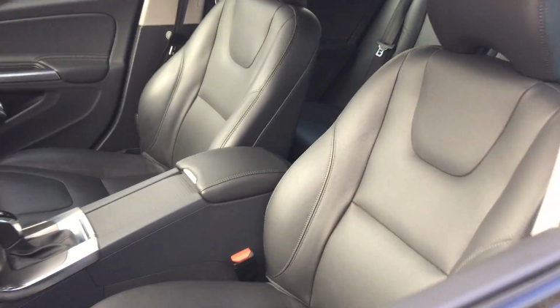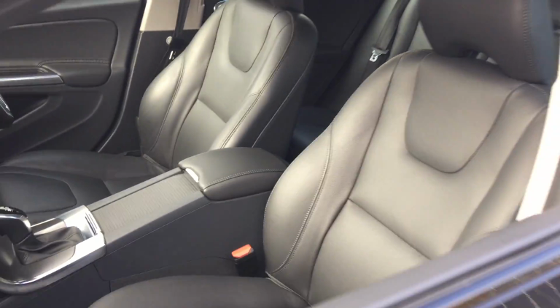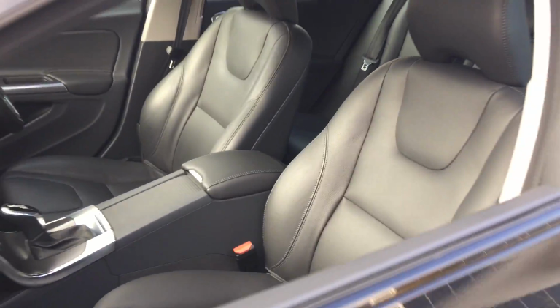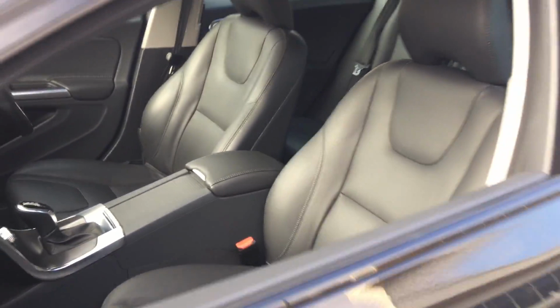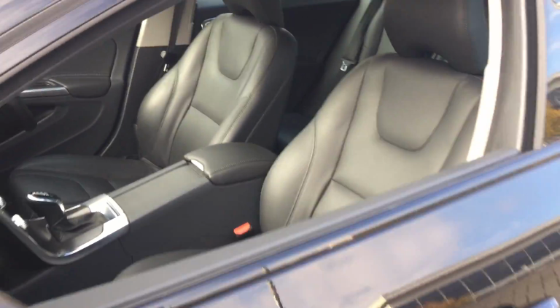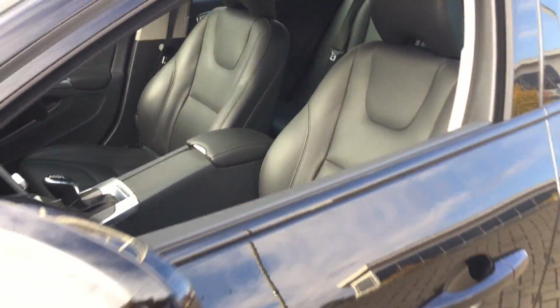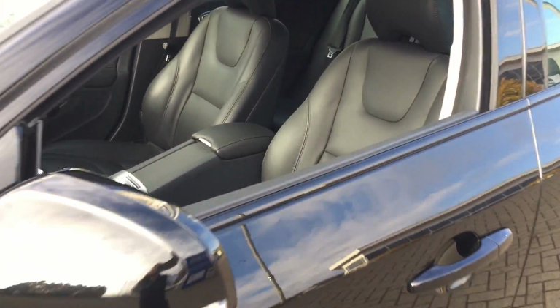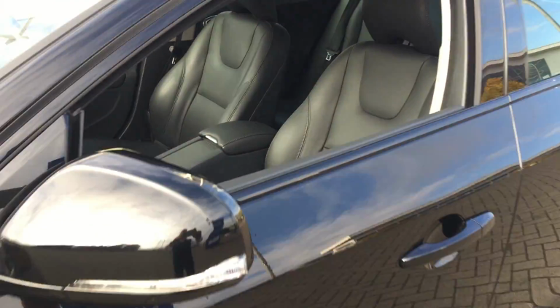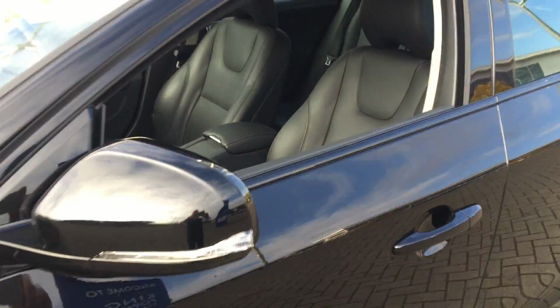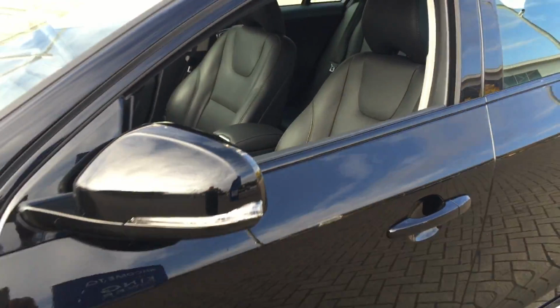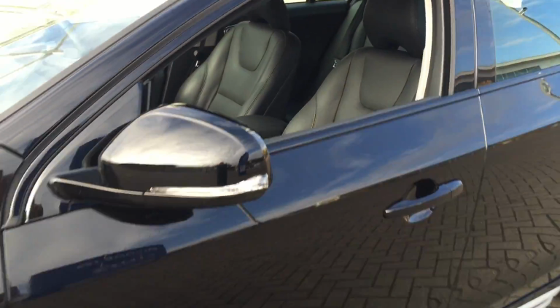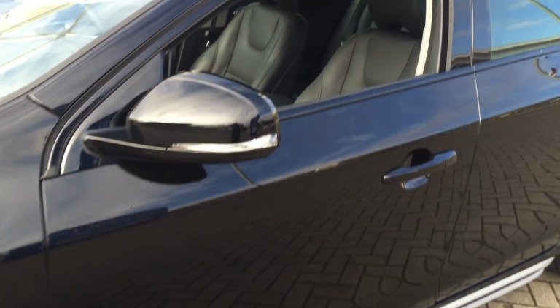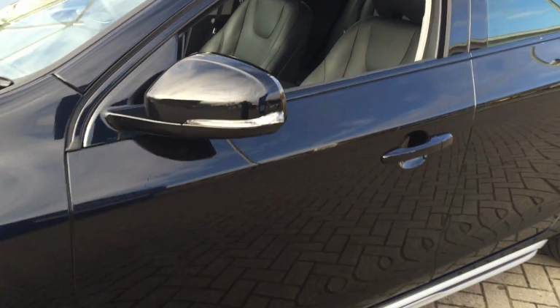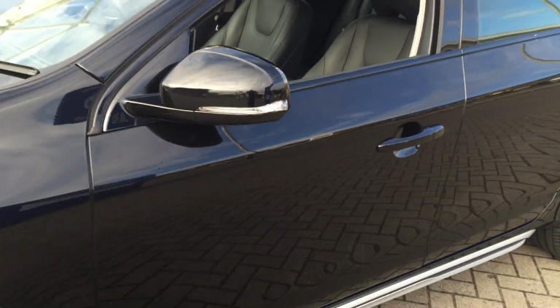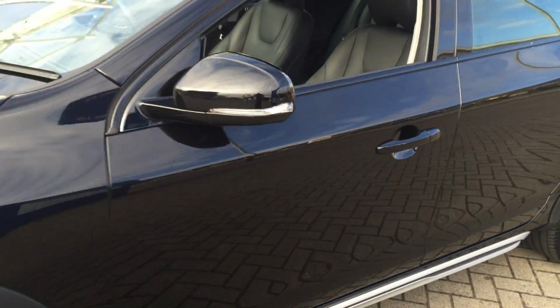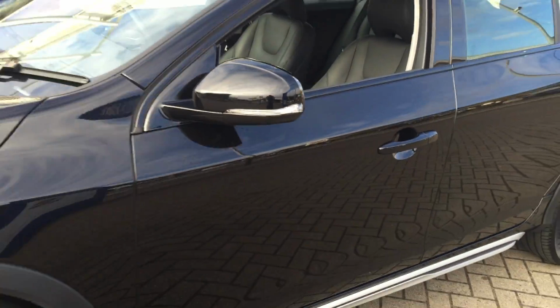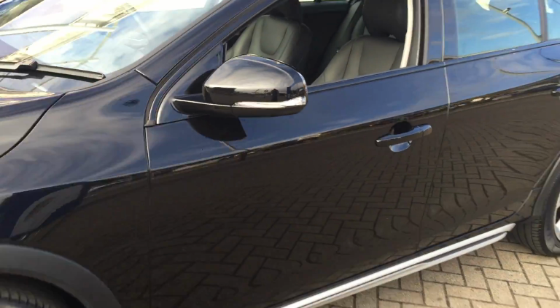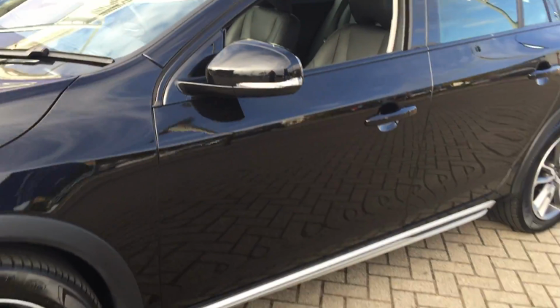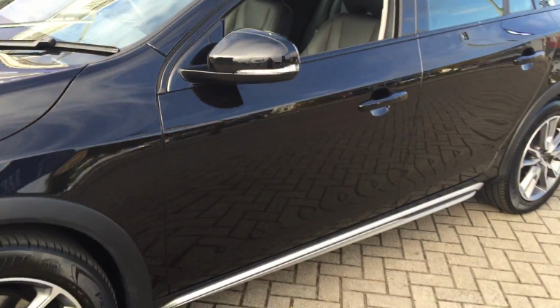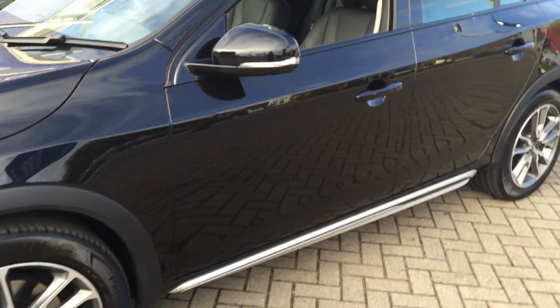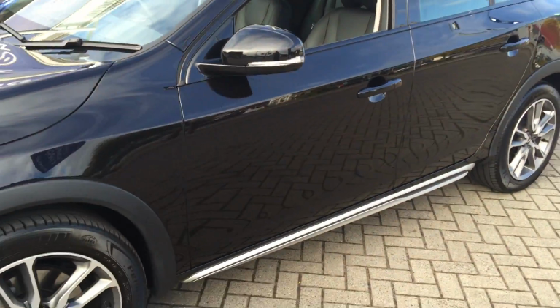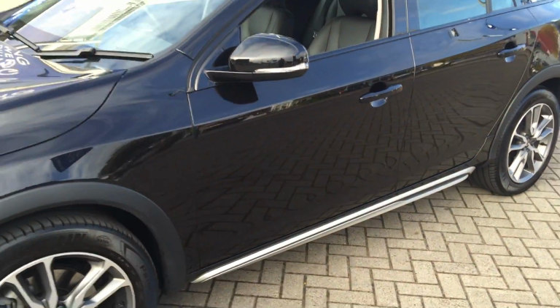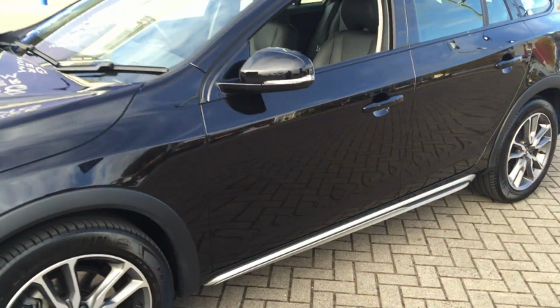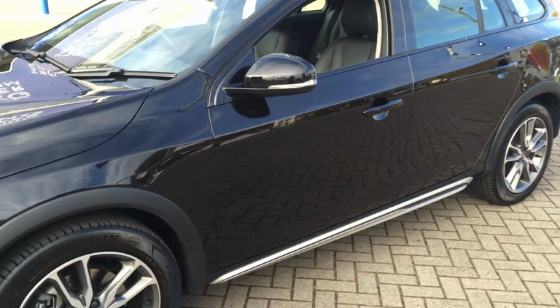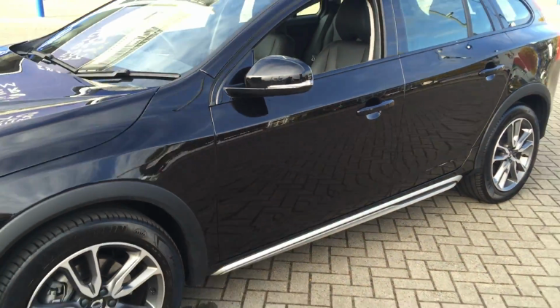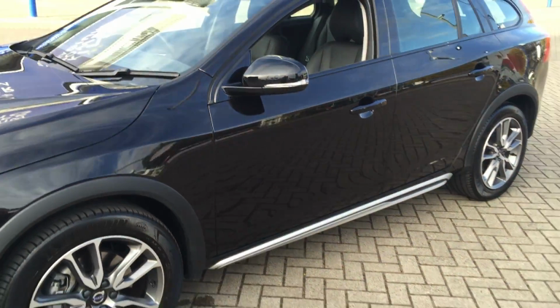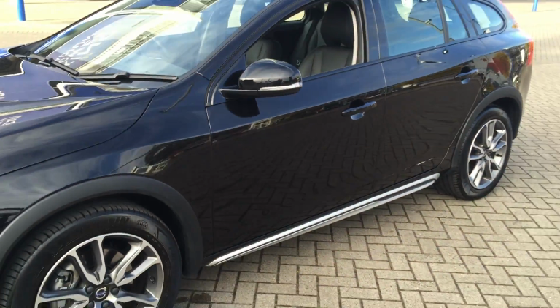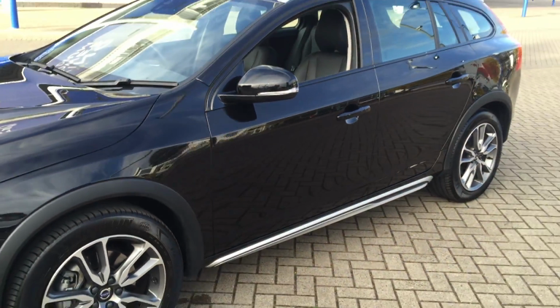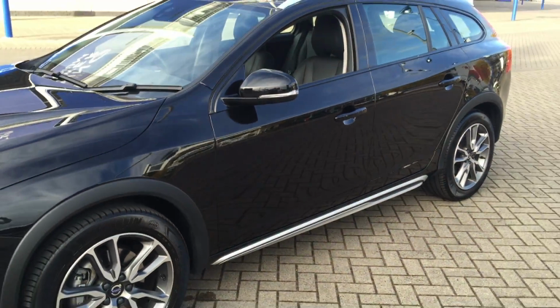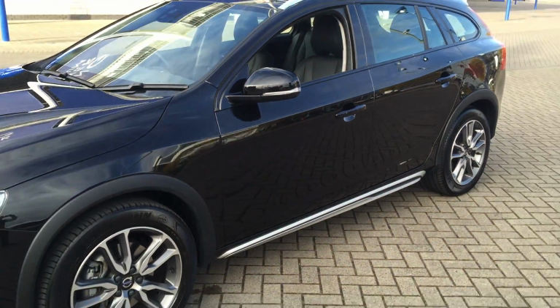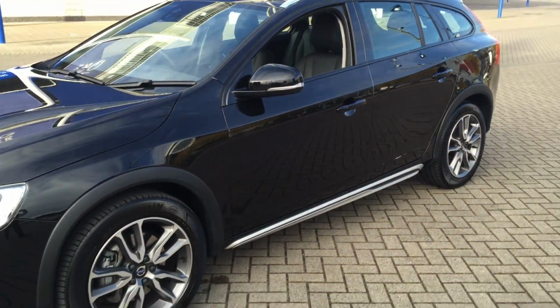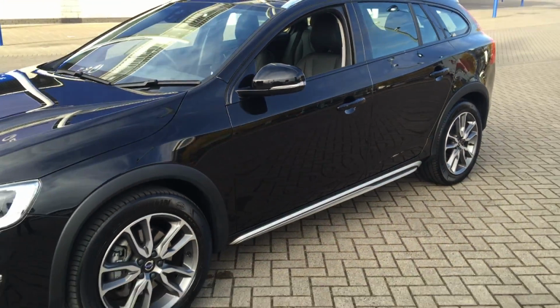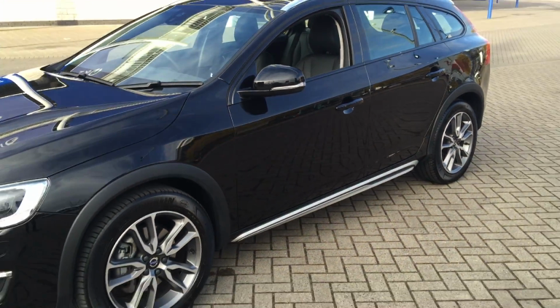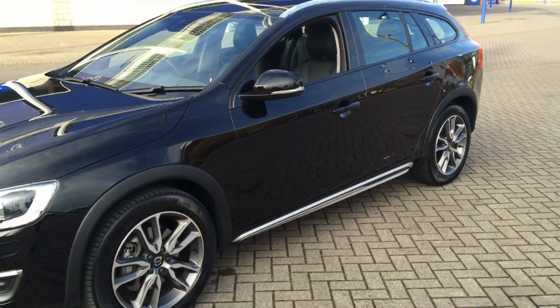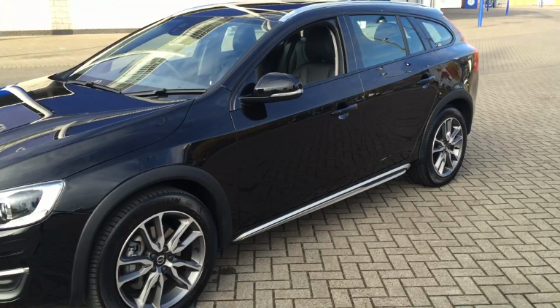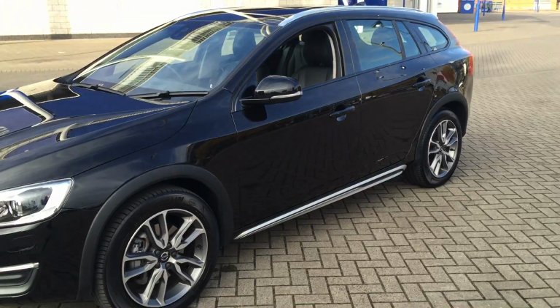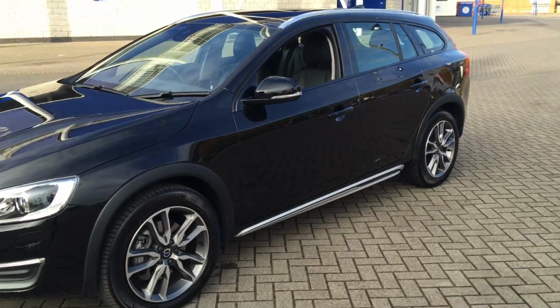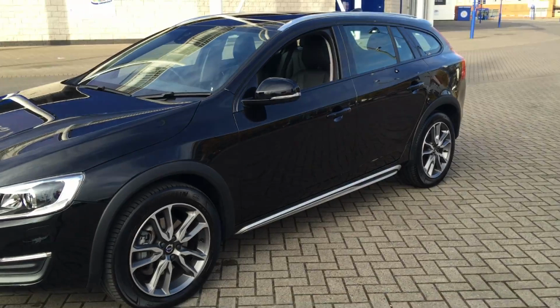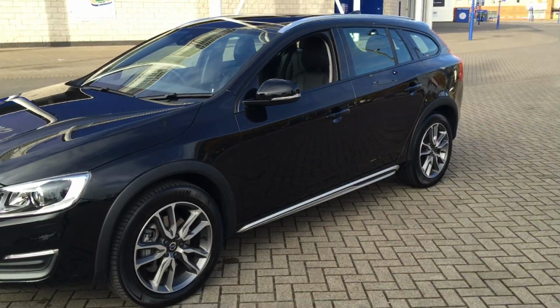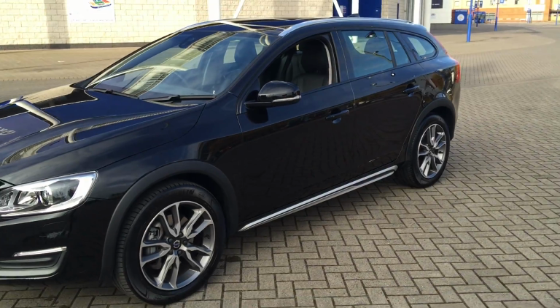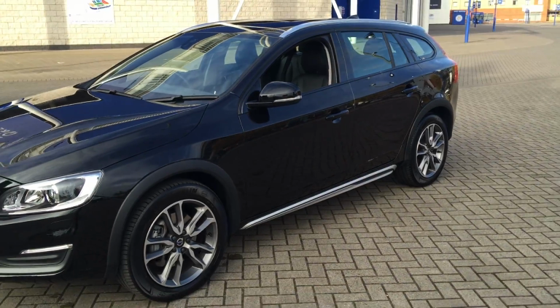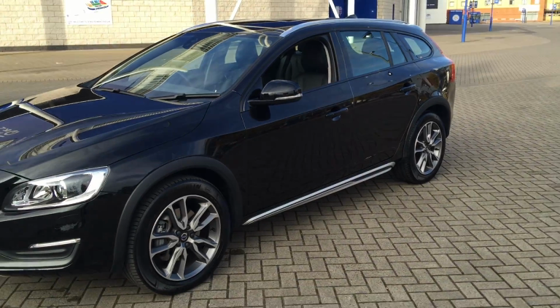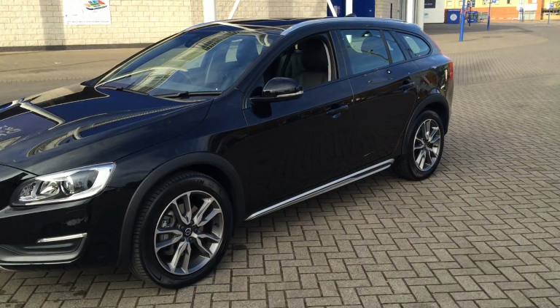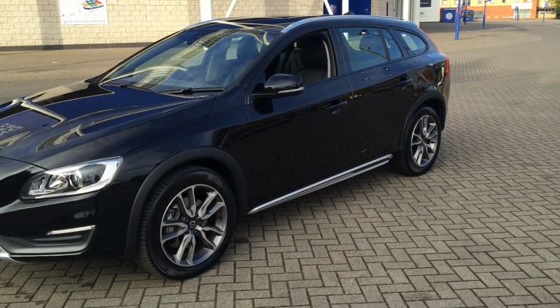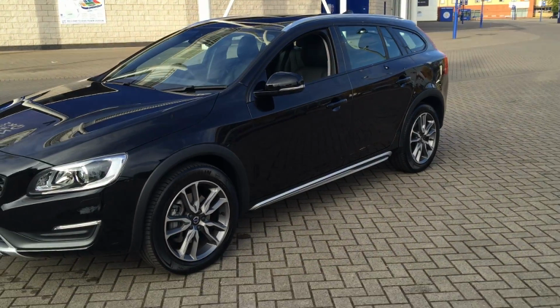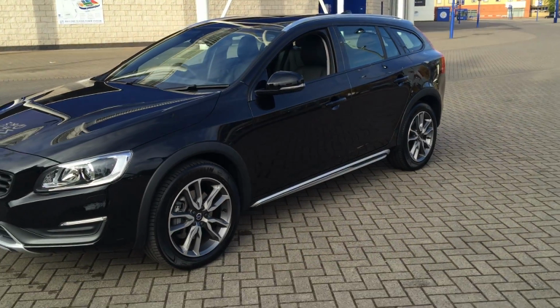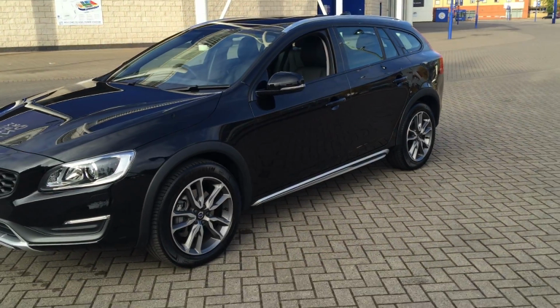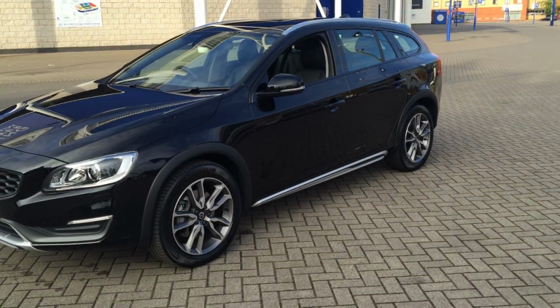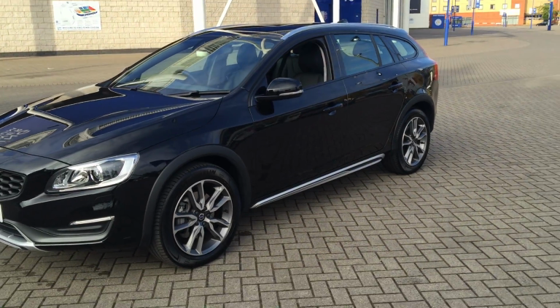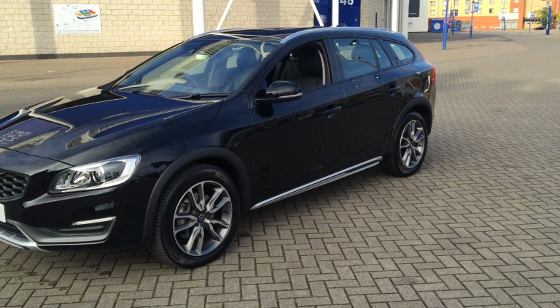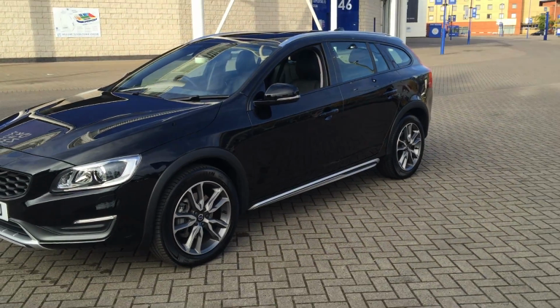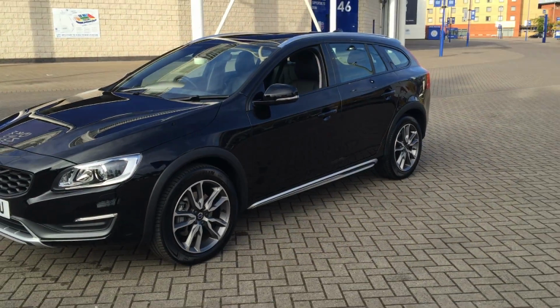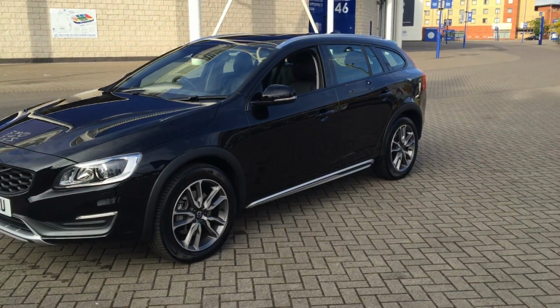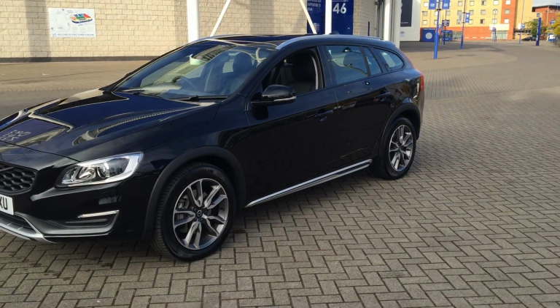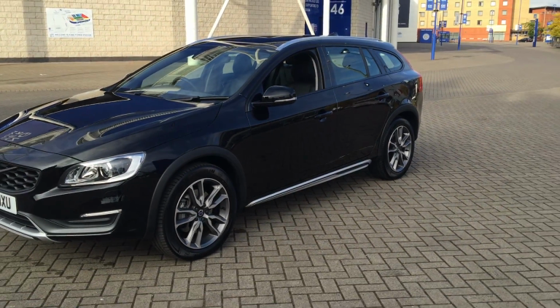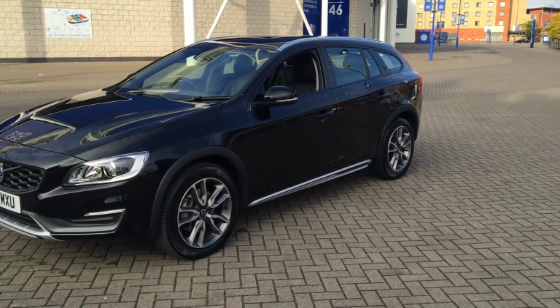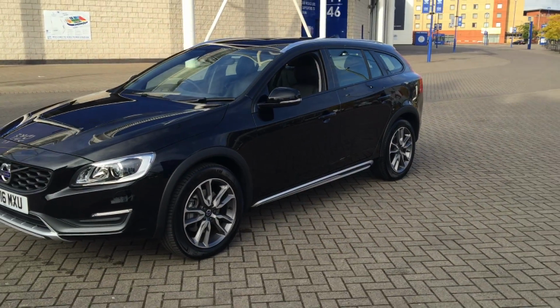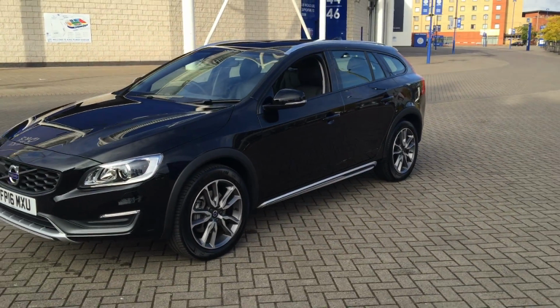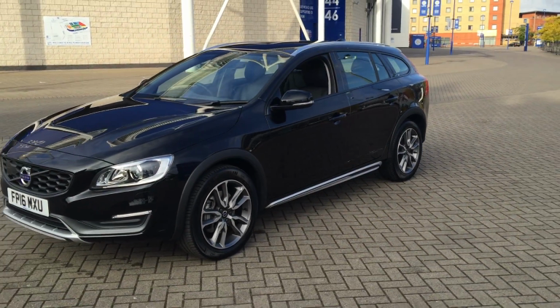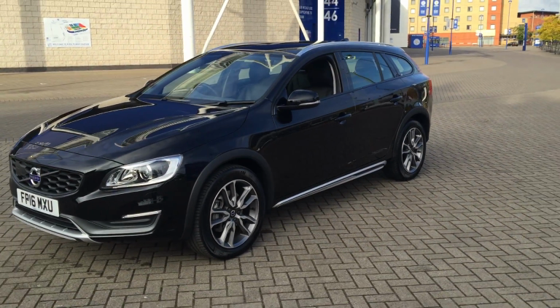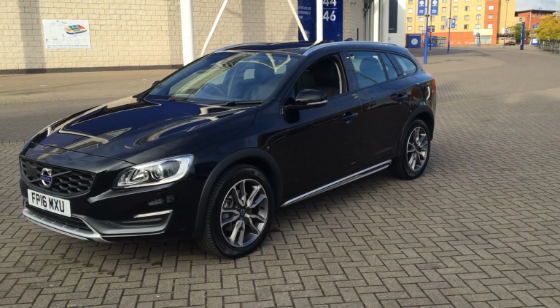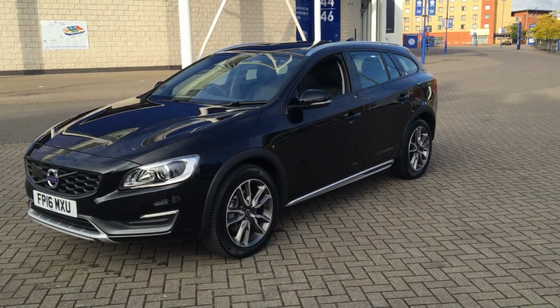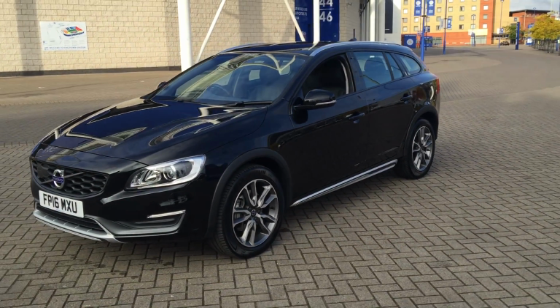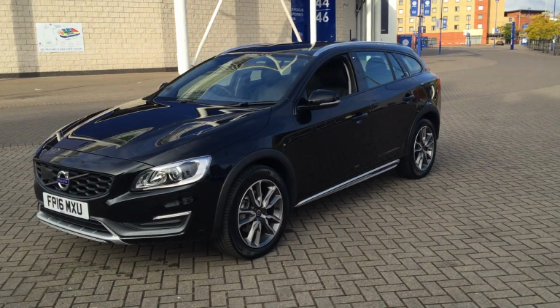It's finished in onyx black with off-black full leather upholstery. It also has the exterior styling kit.